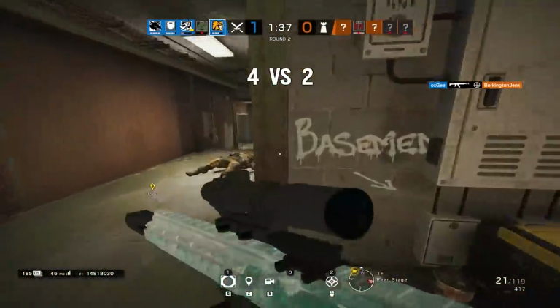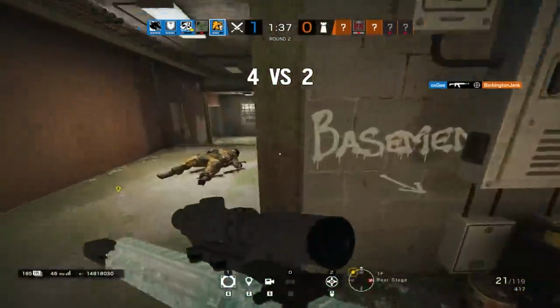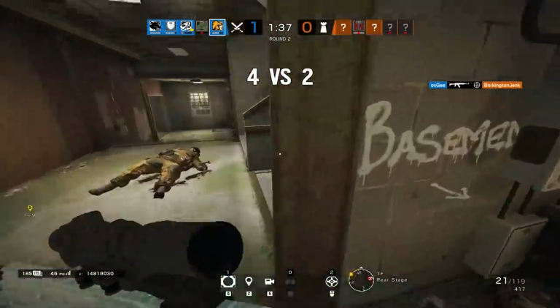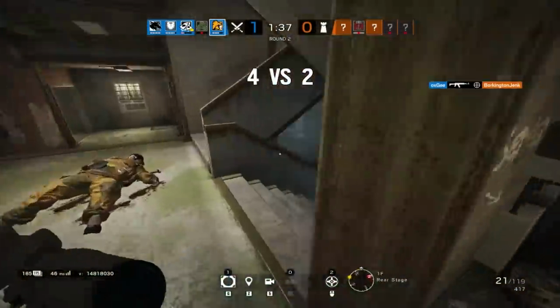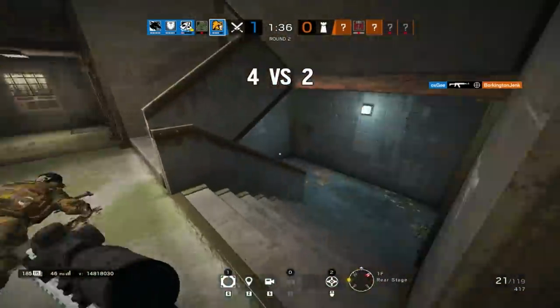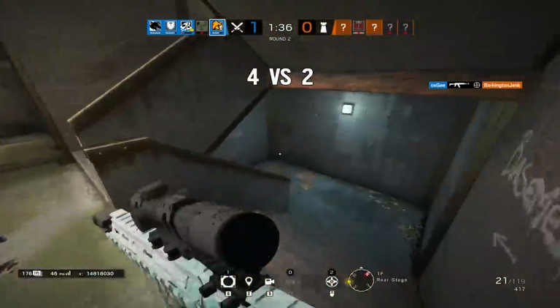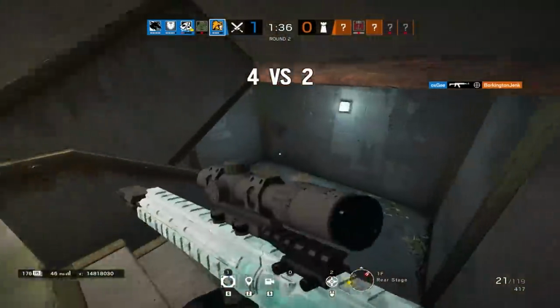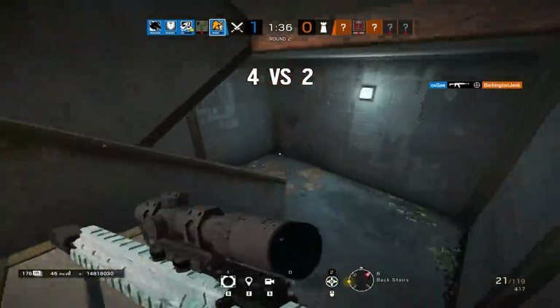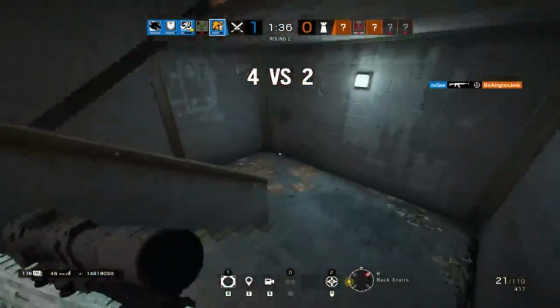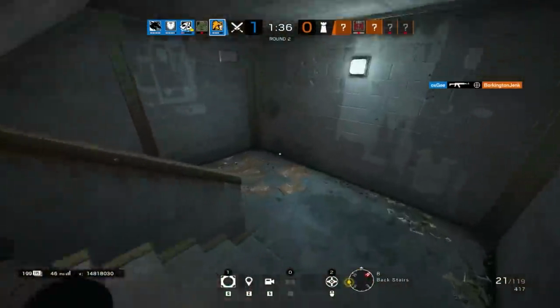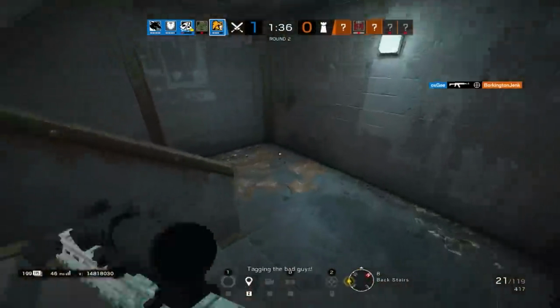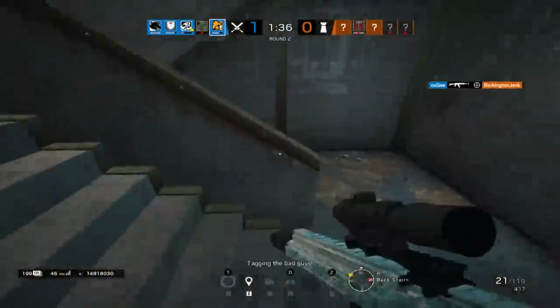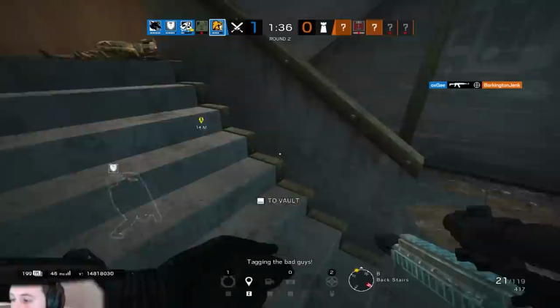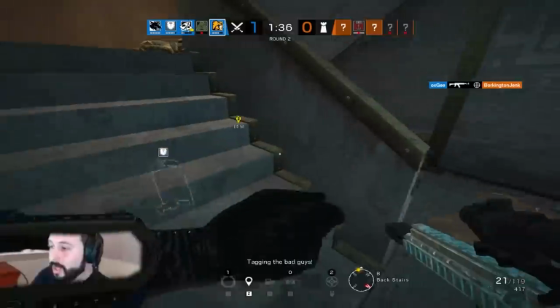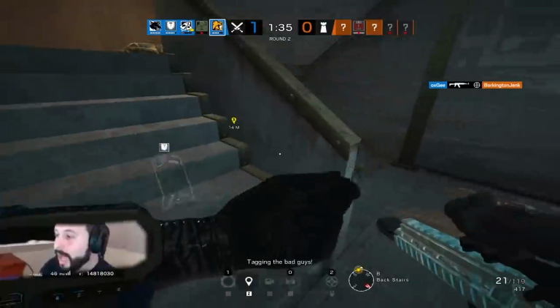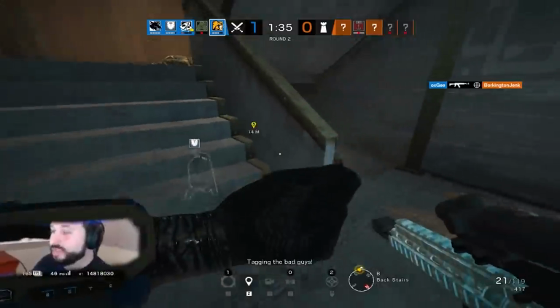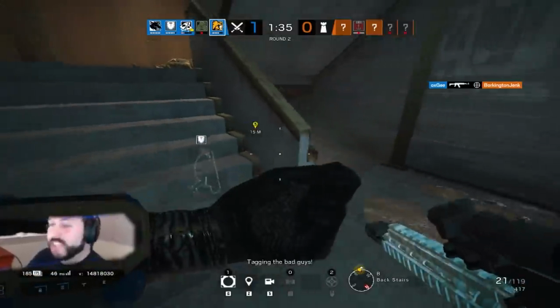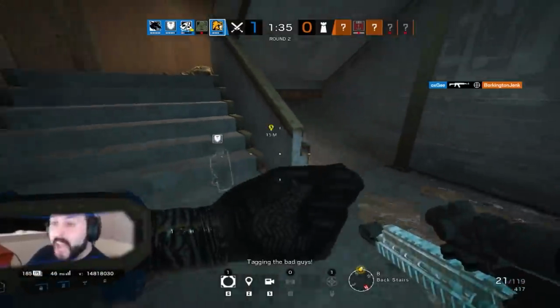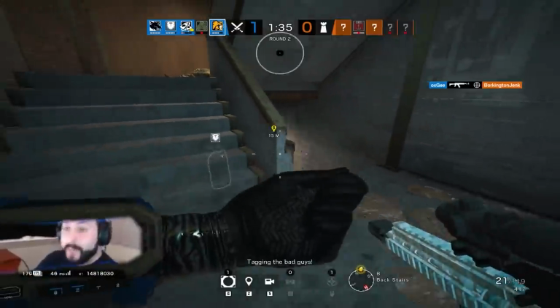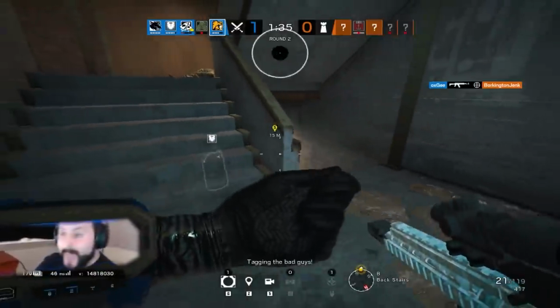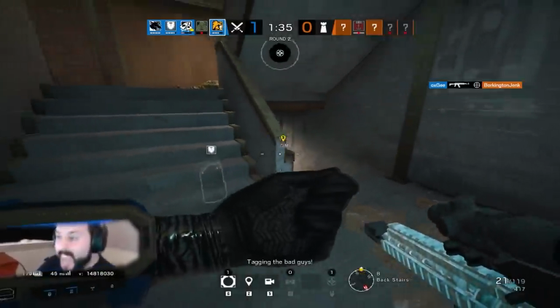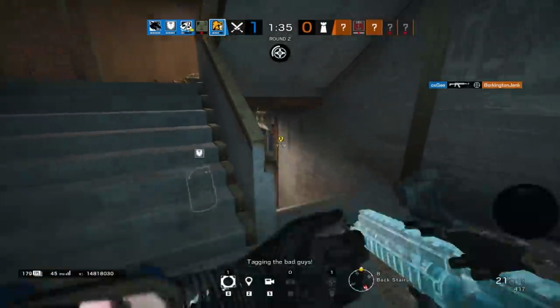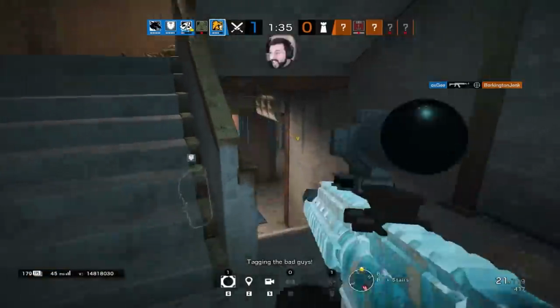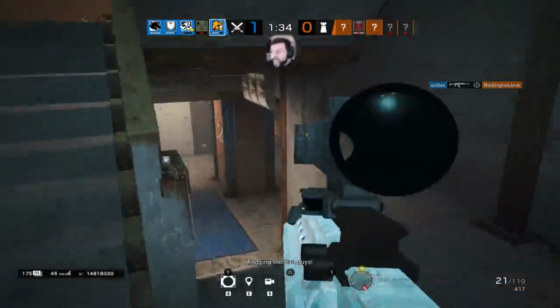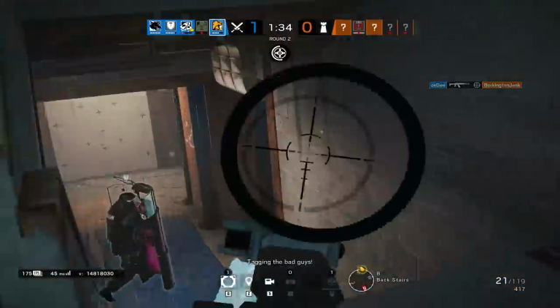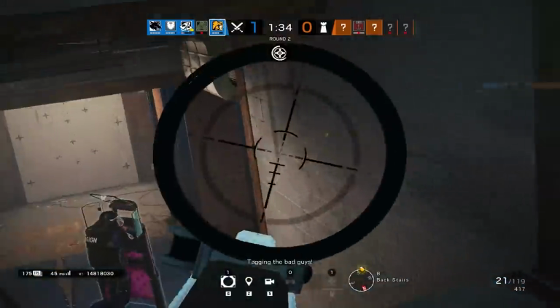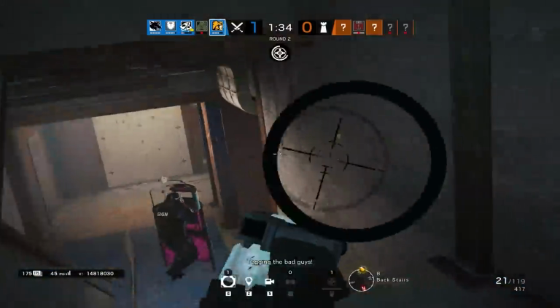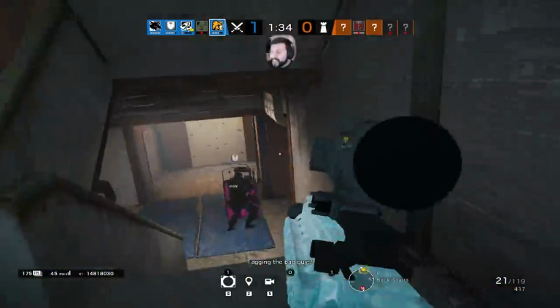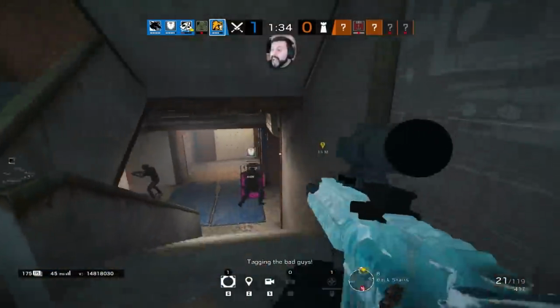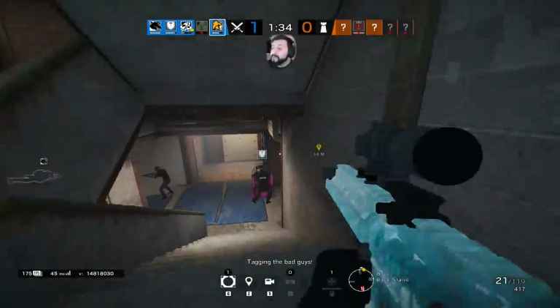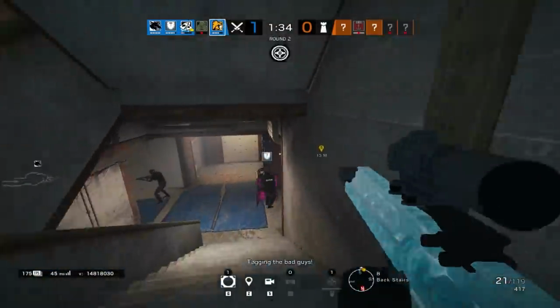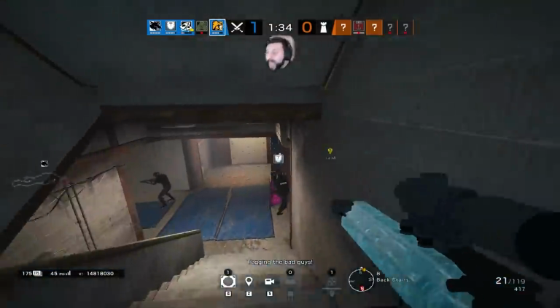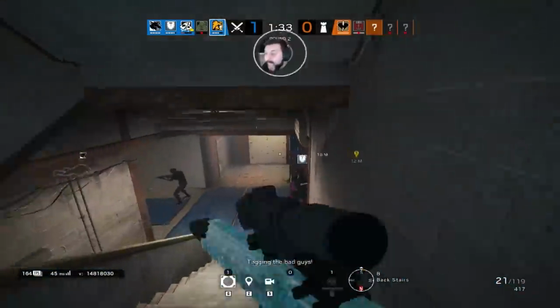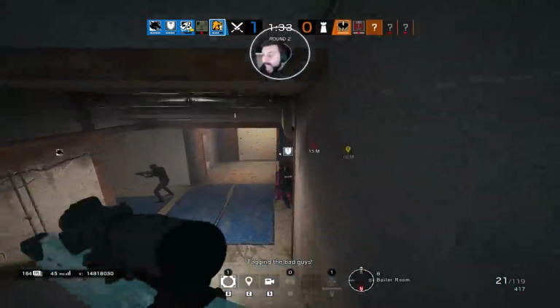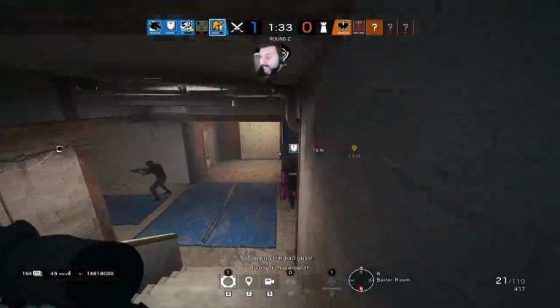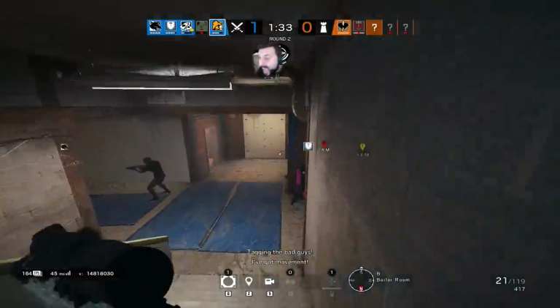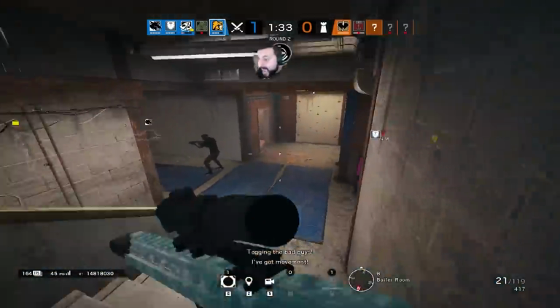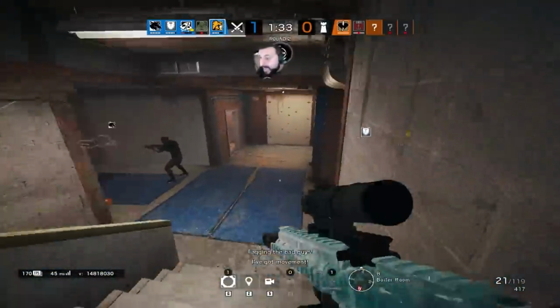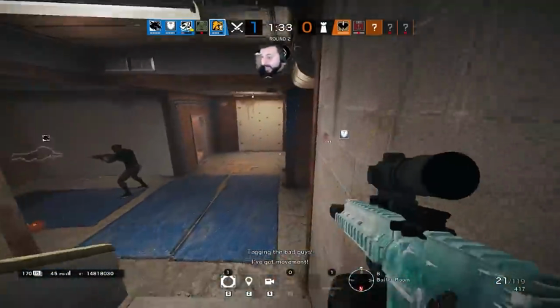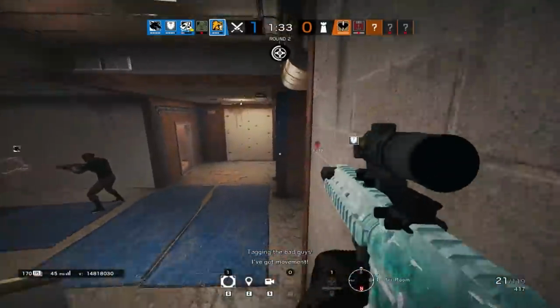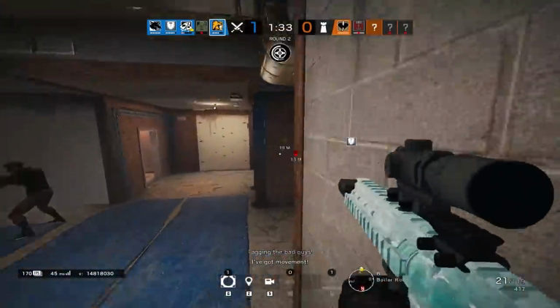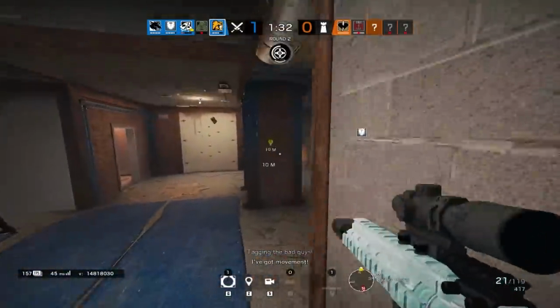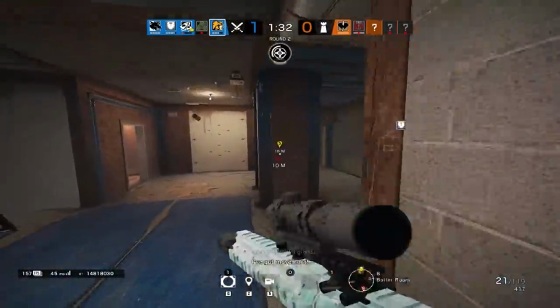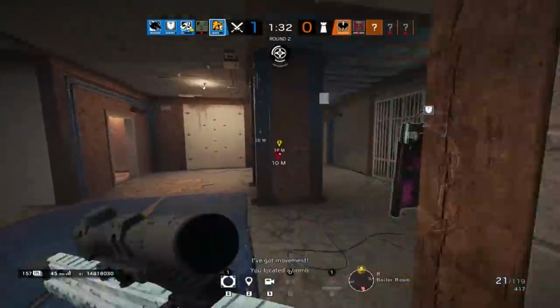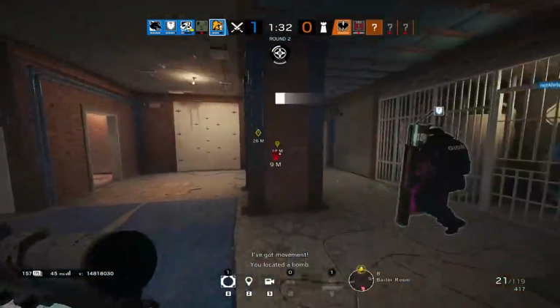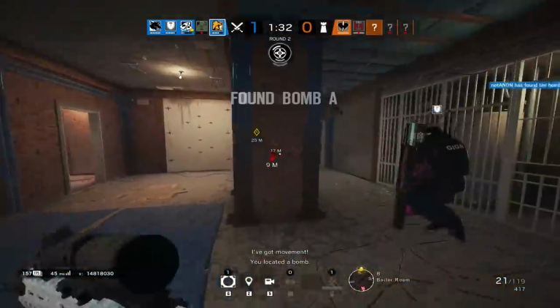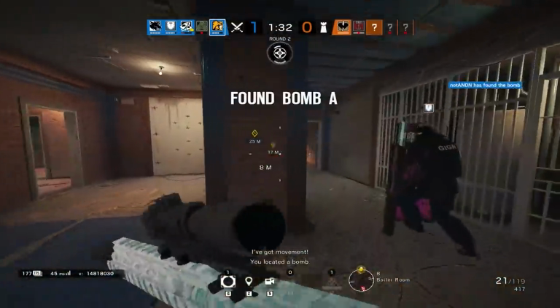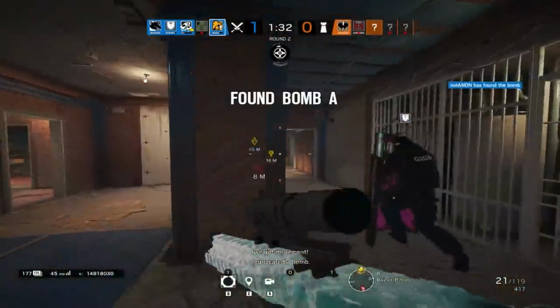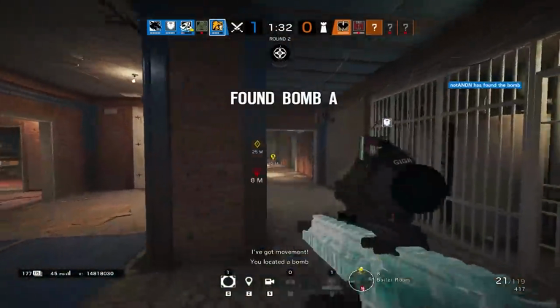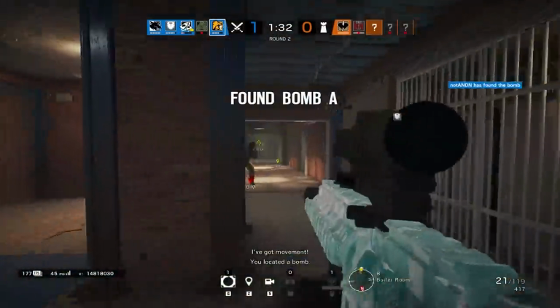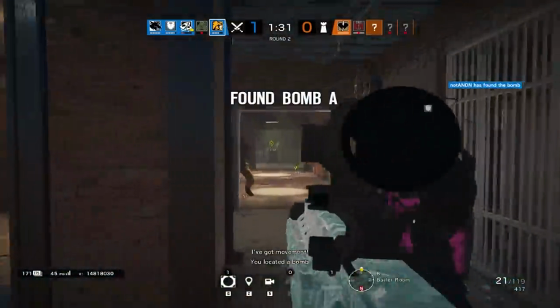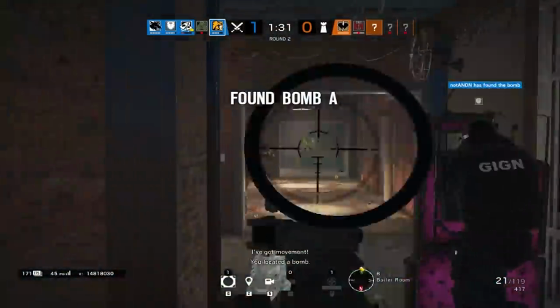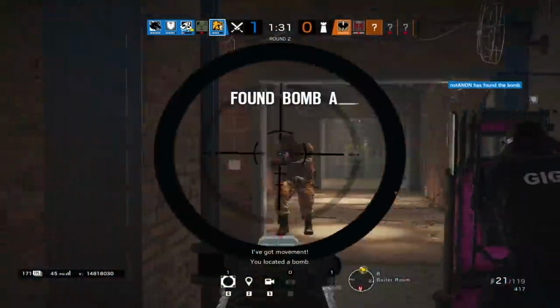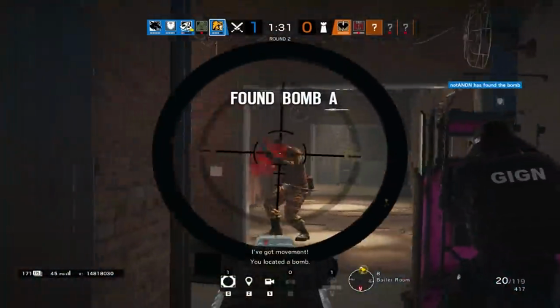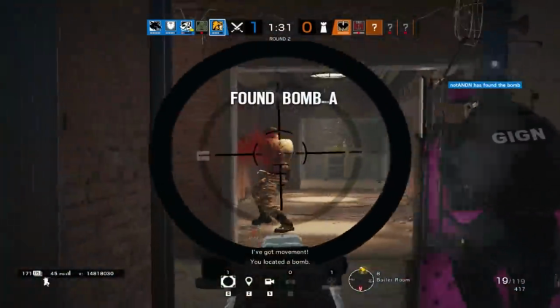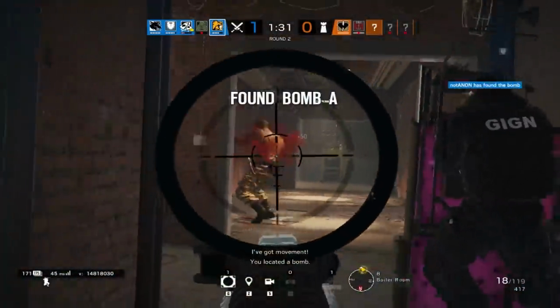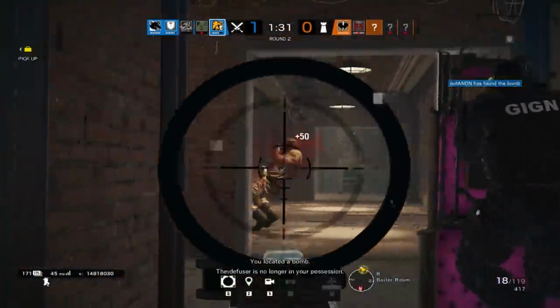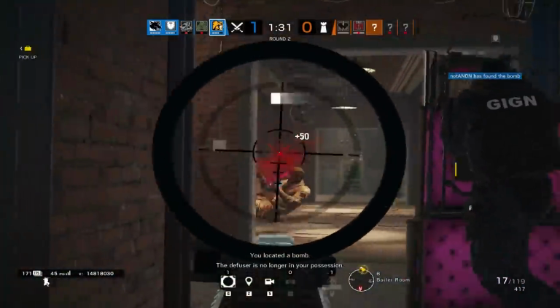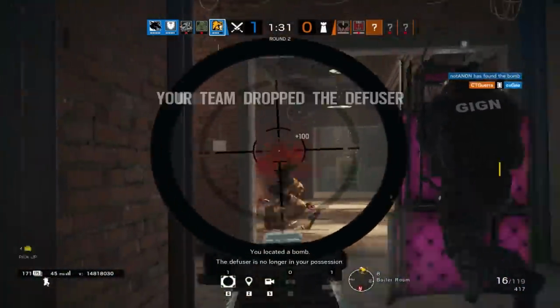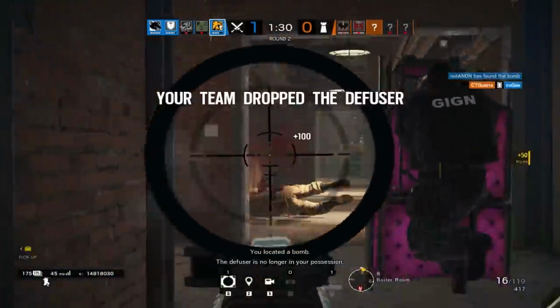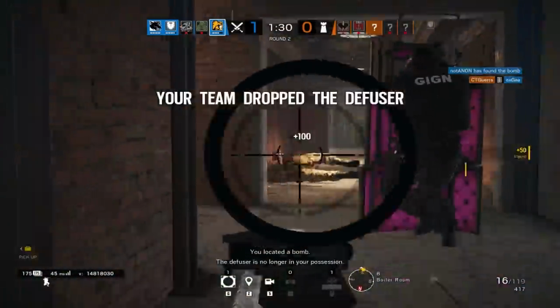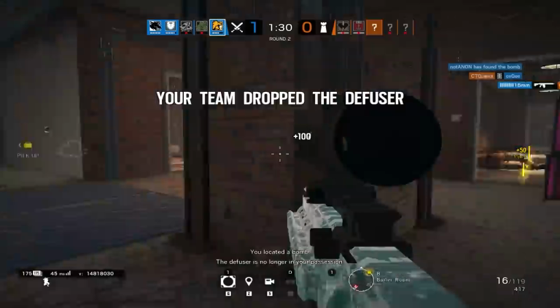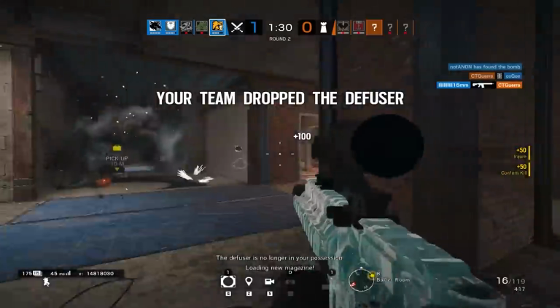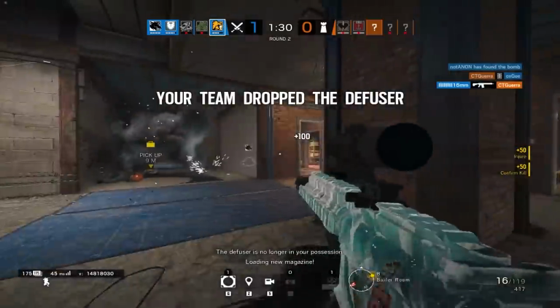Hallway, hallway, hallway. Outside B! Outside B! Nitro? Dead.